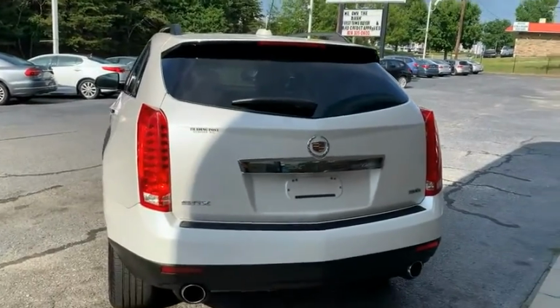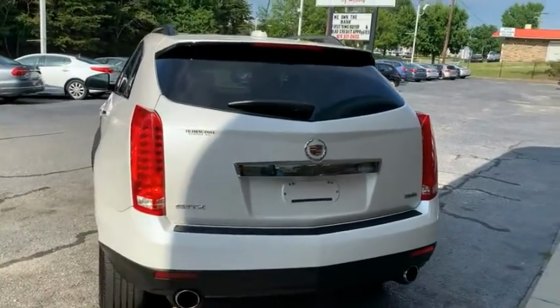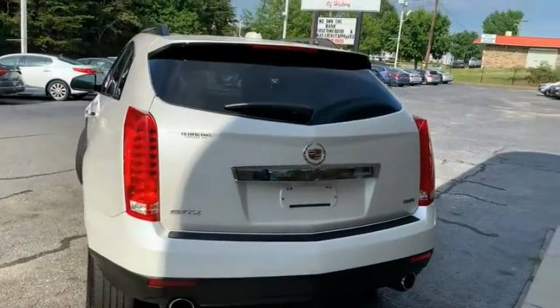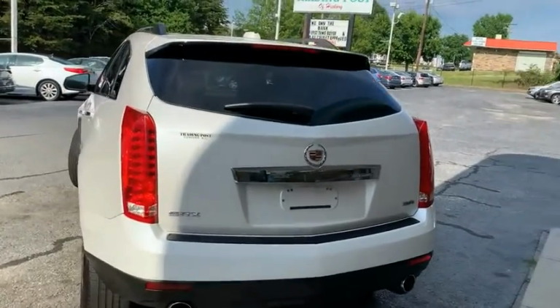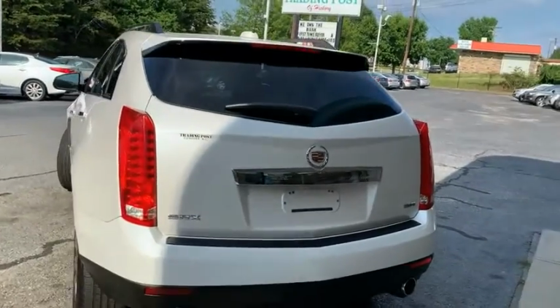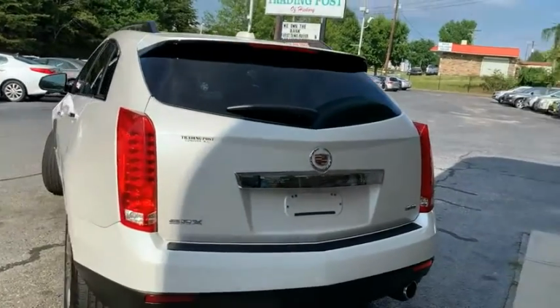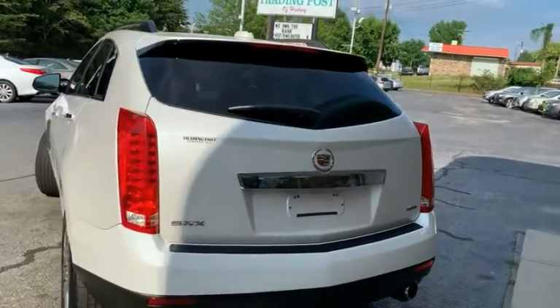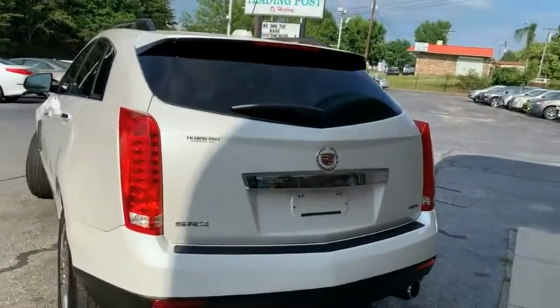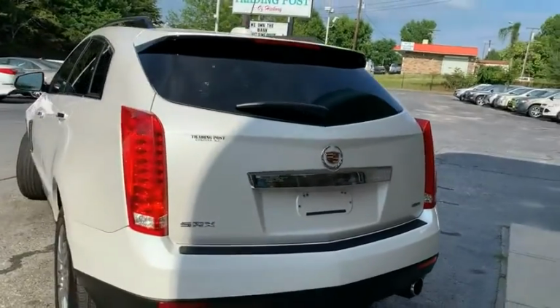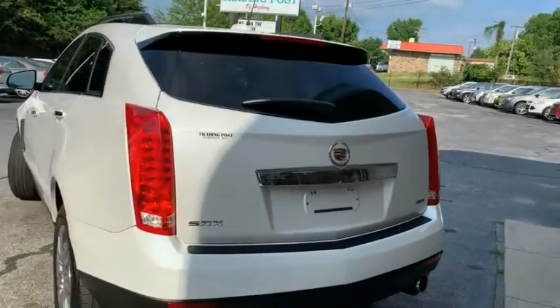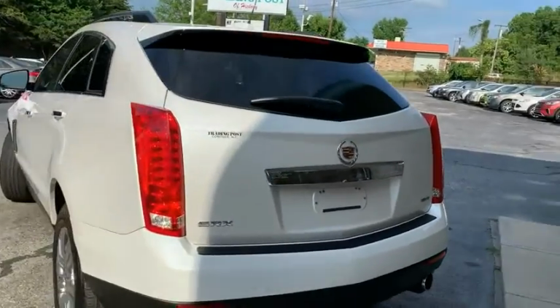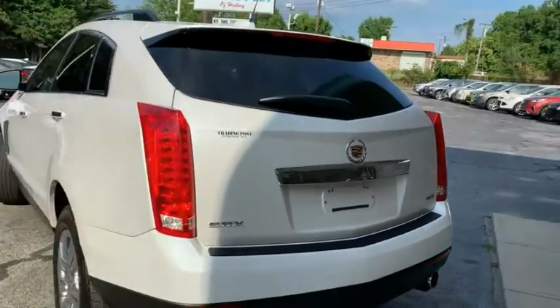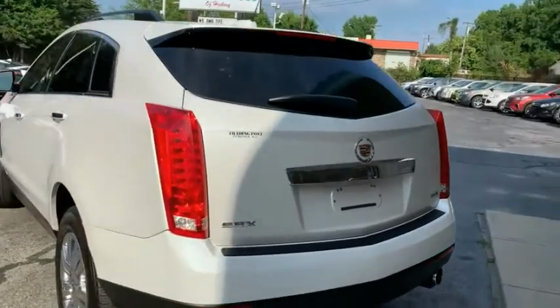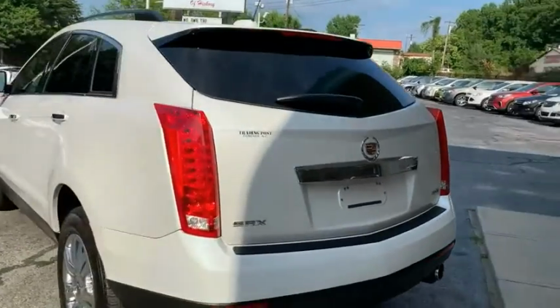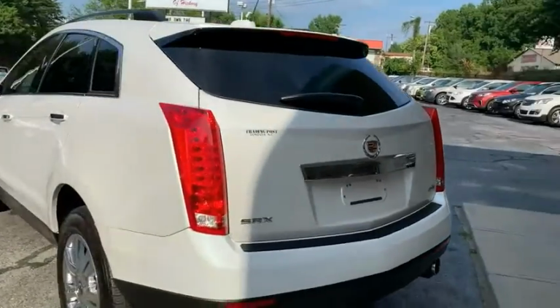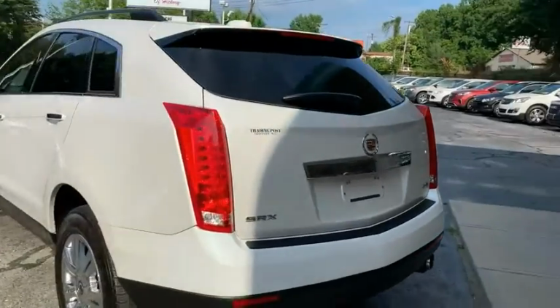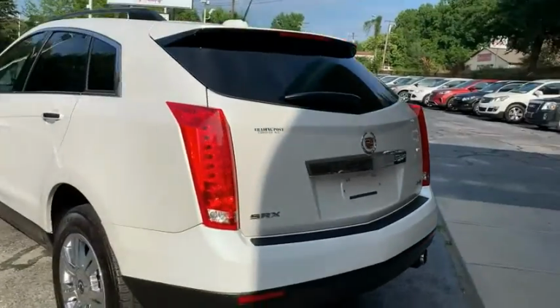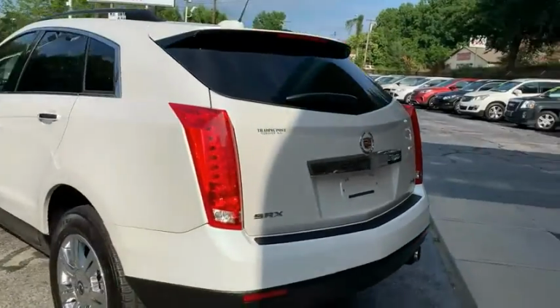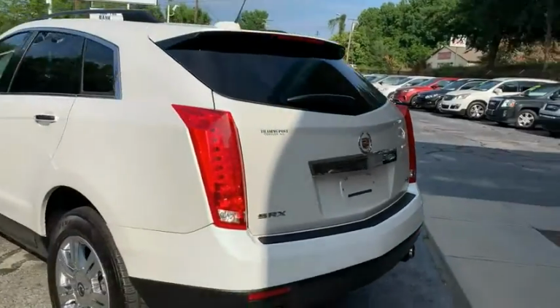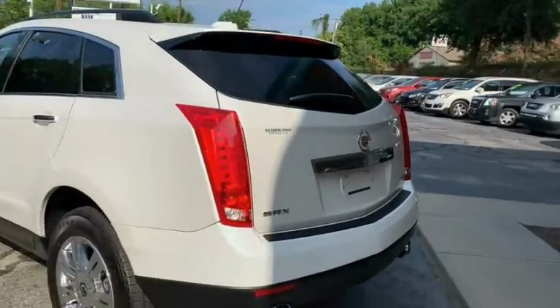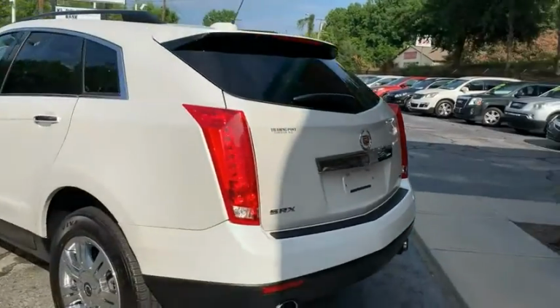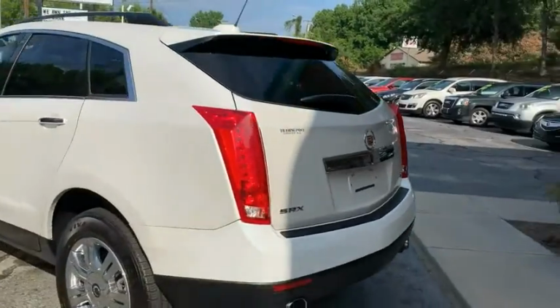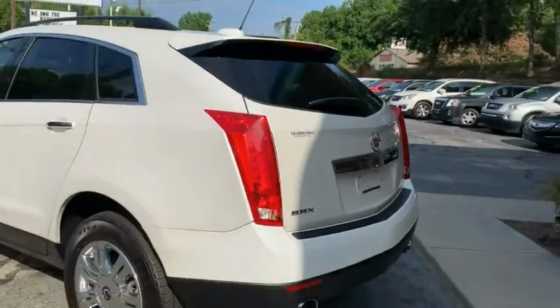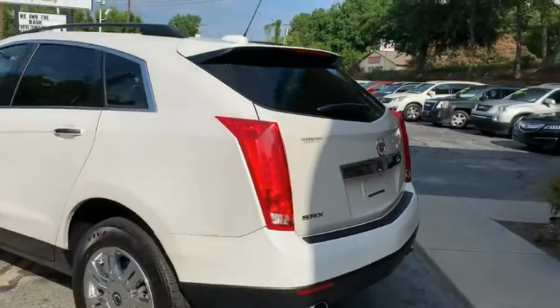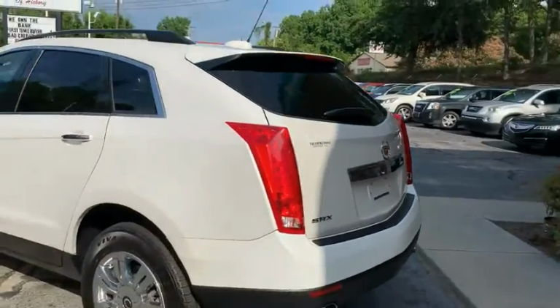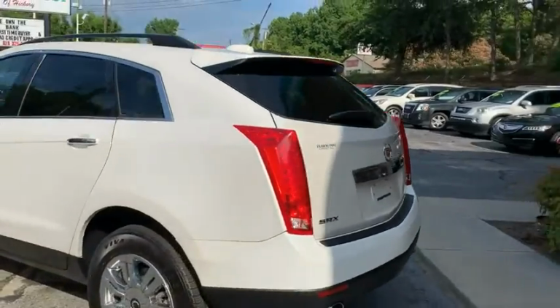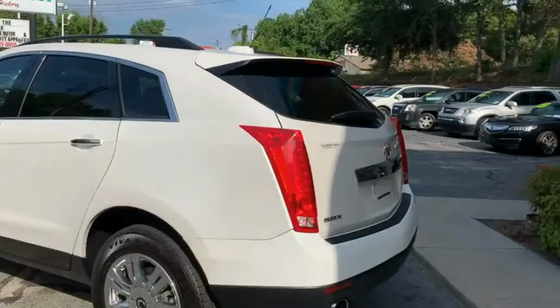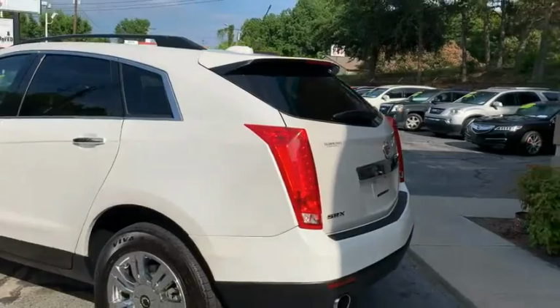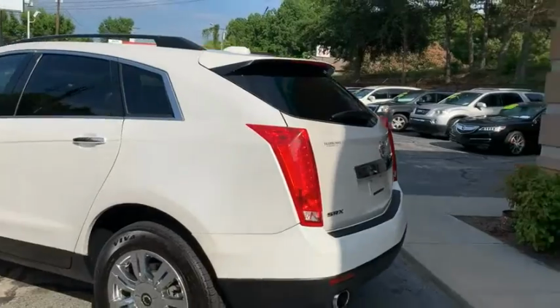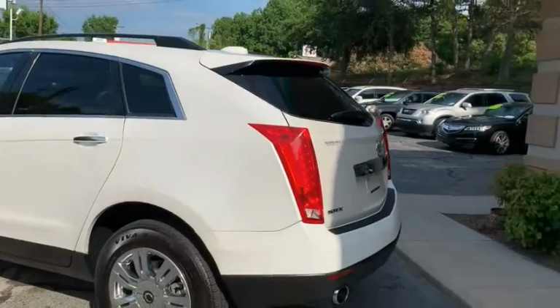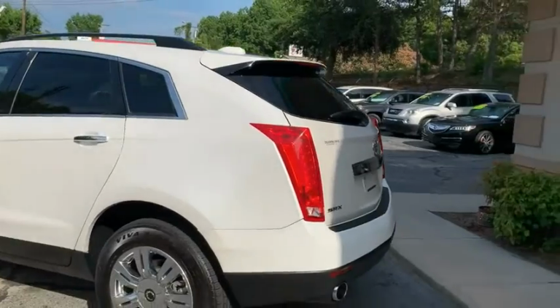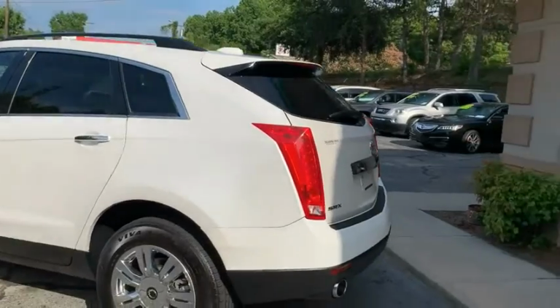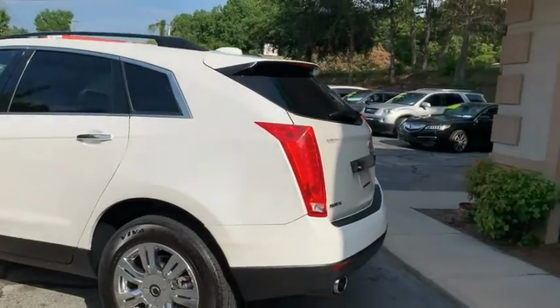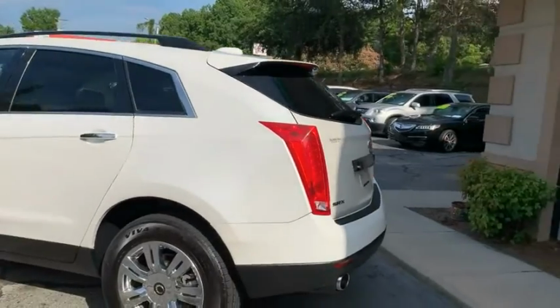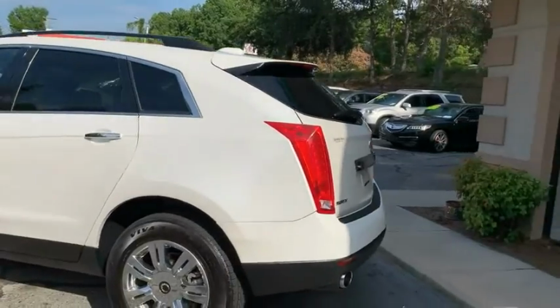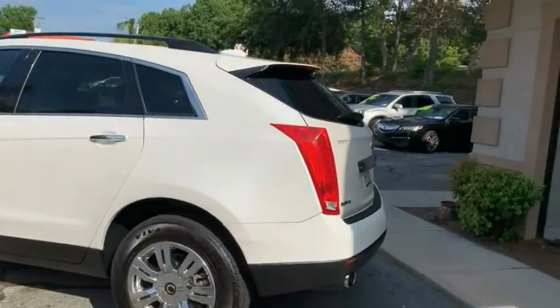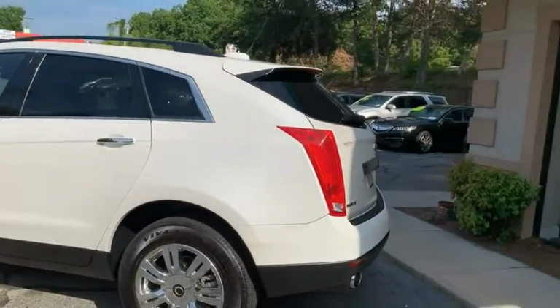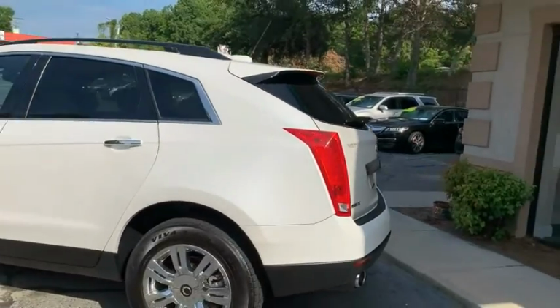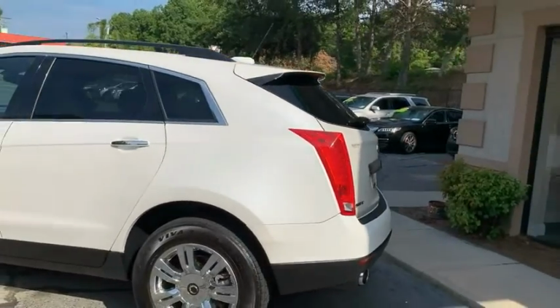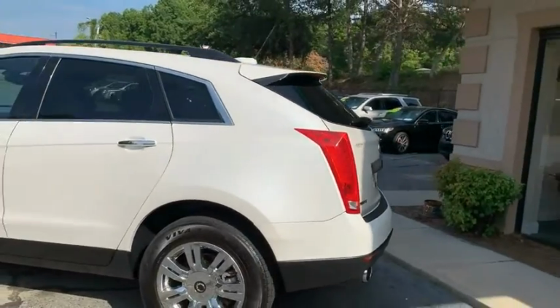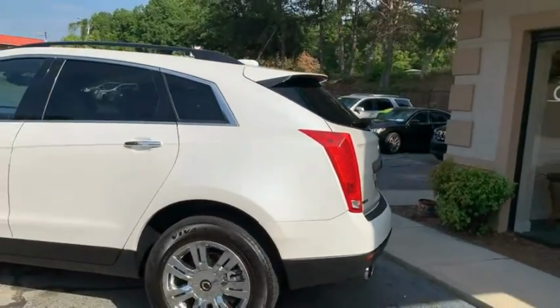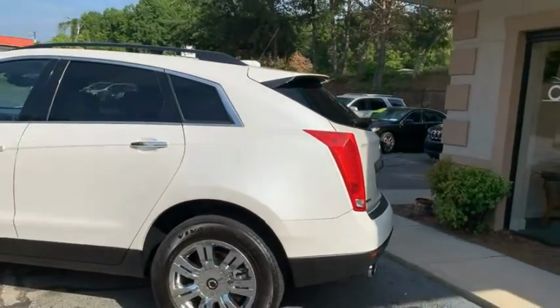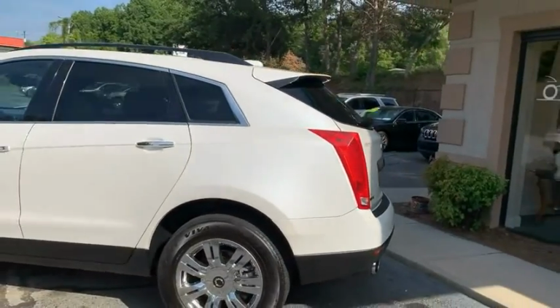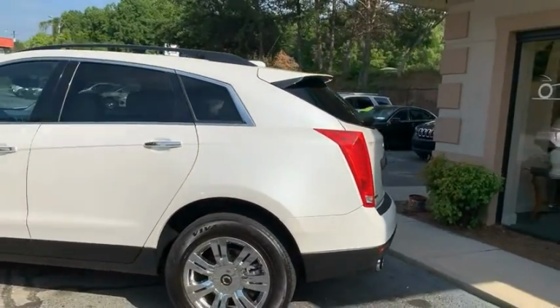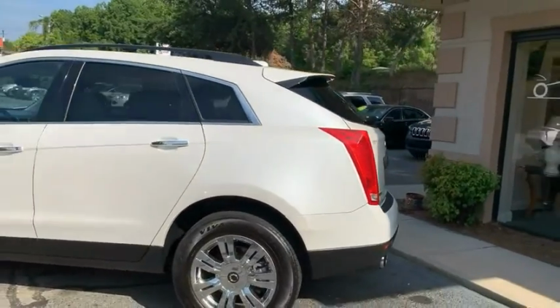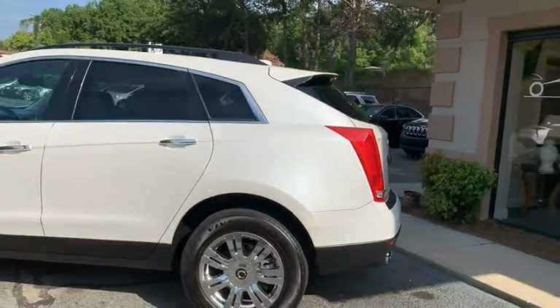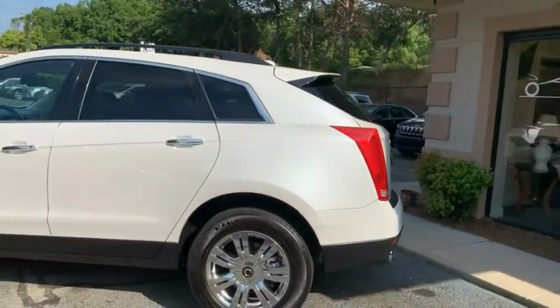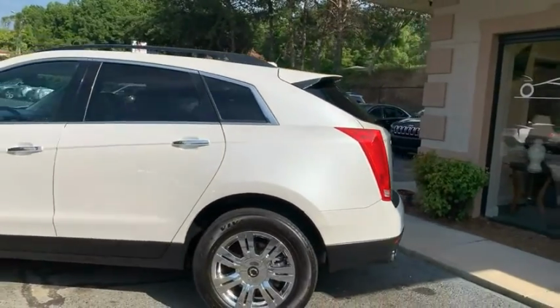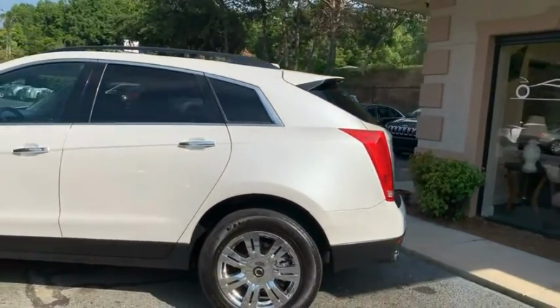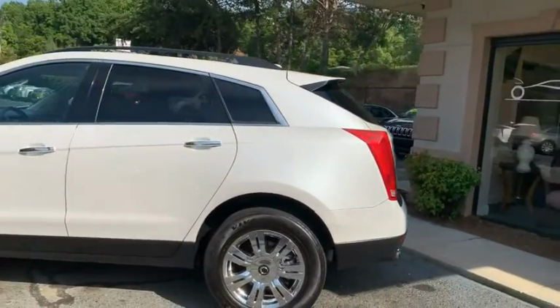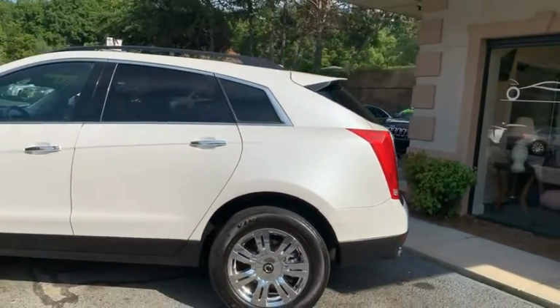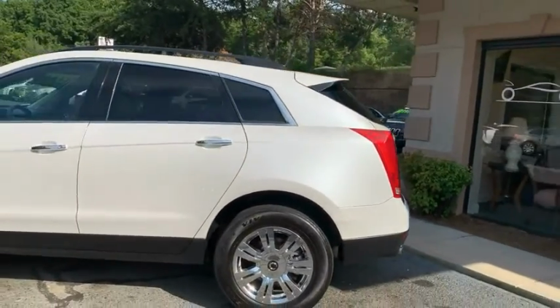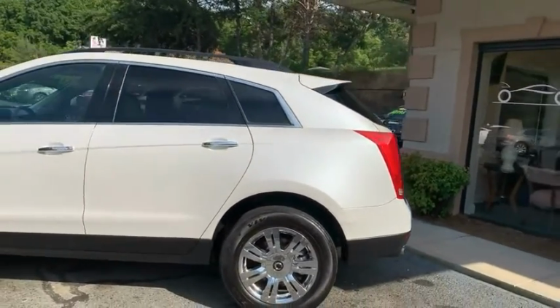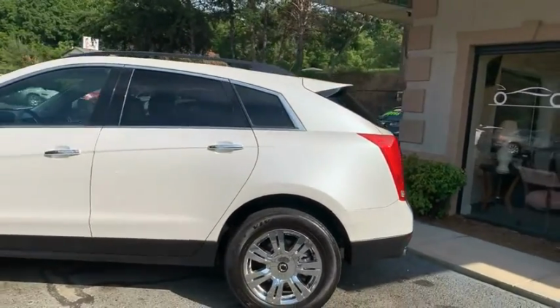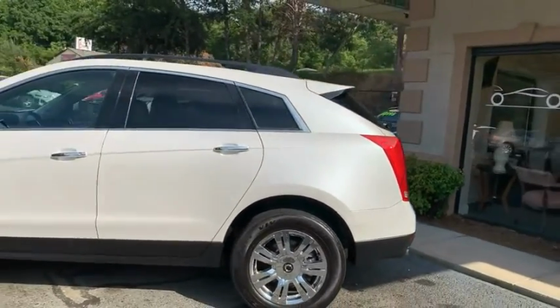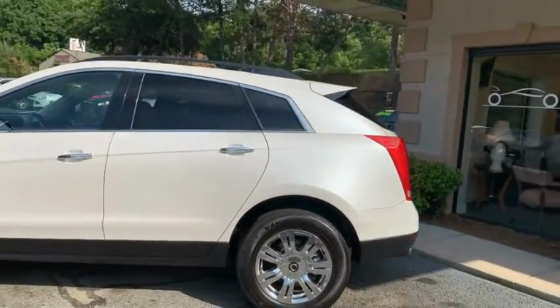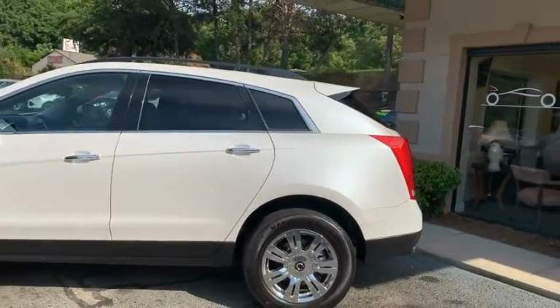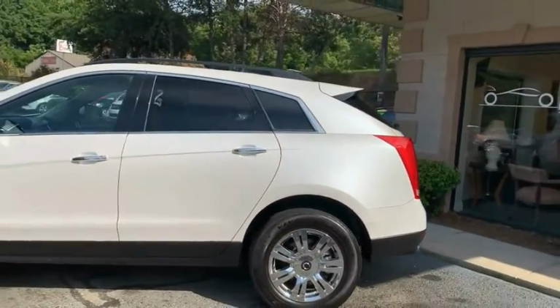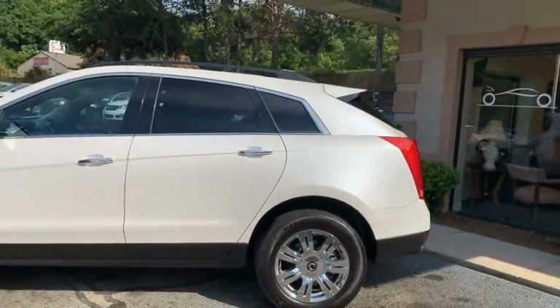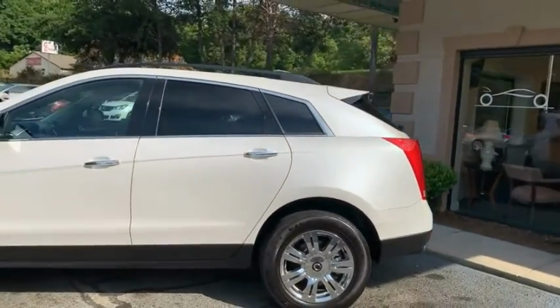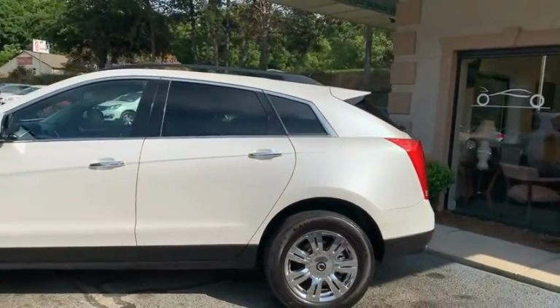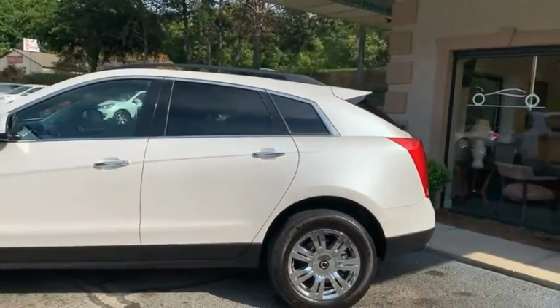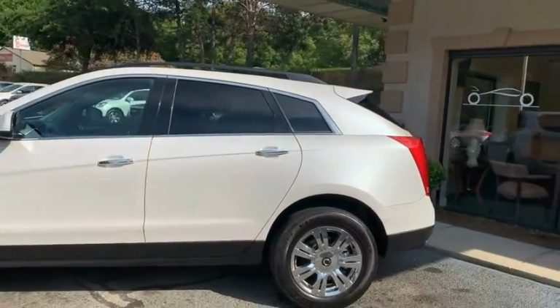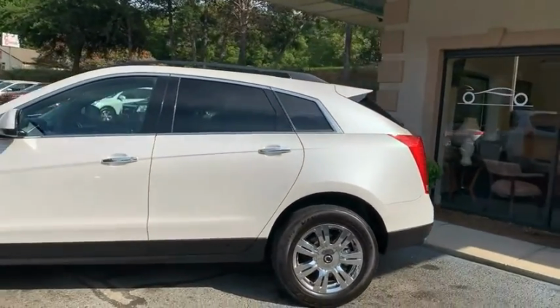As you can see, this SRX is in beautiful condition. The wheels are in good shape with plenty of tread left on them.